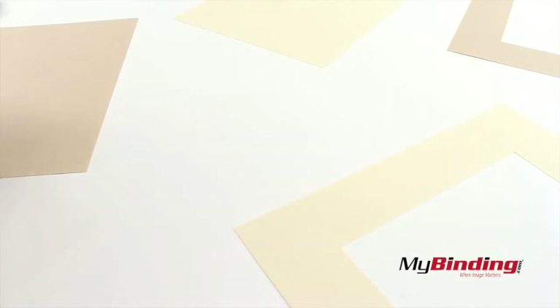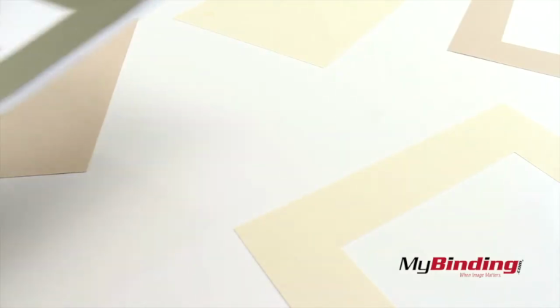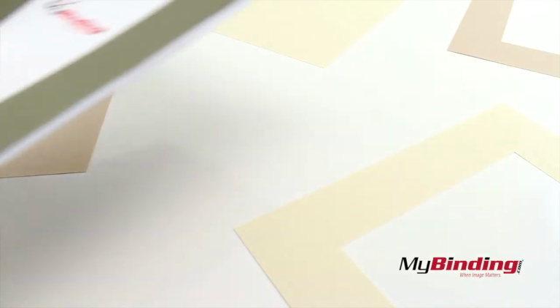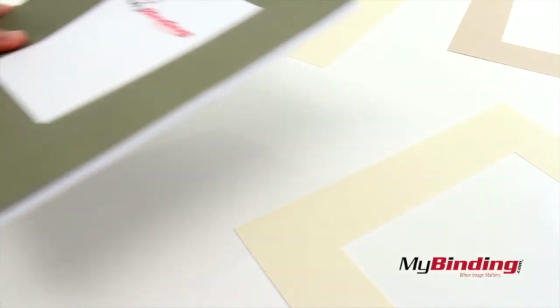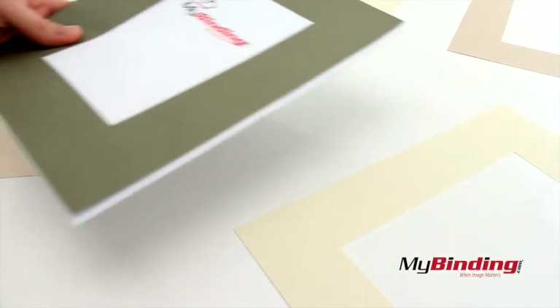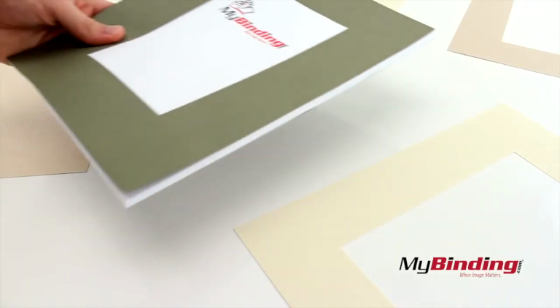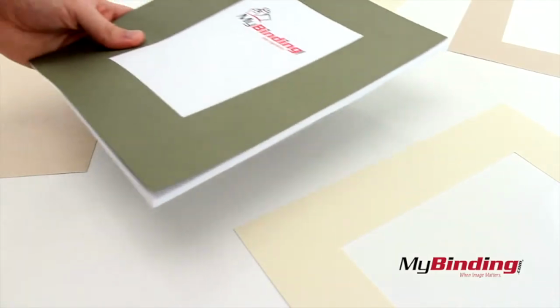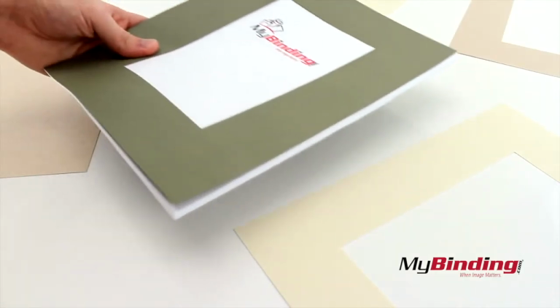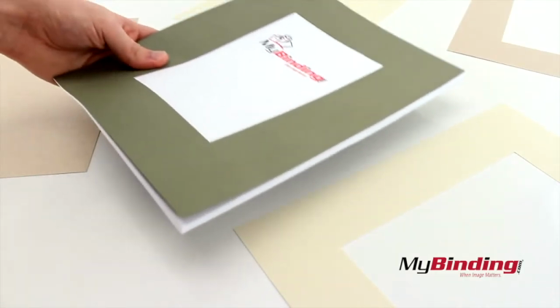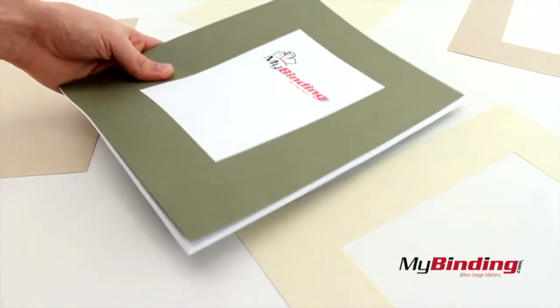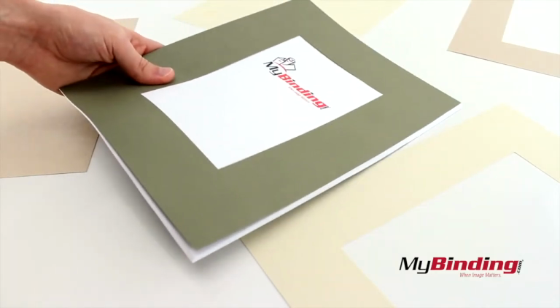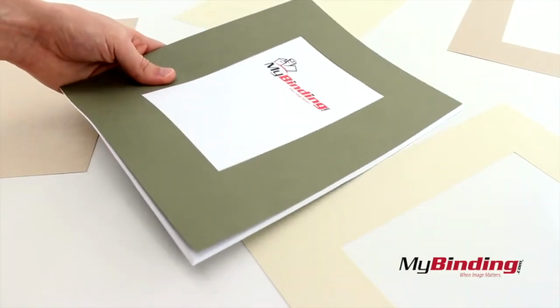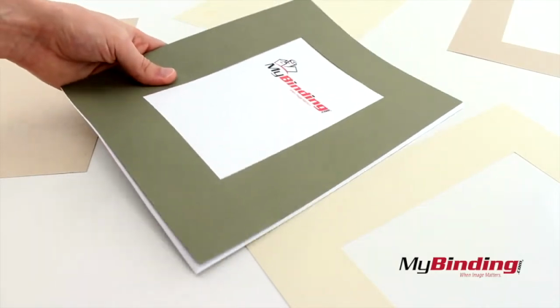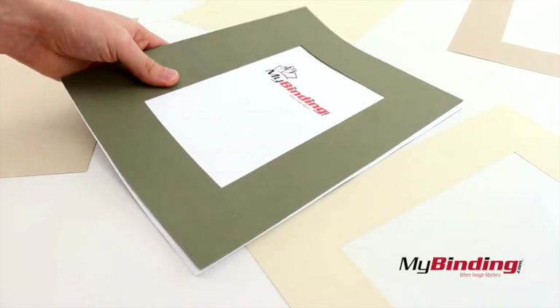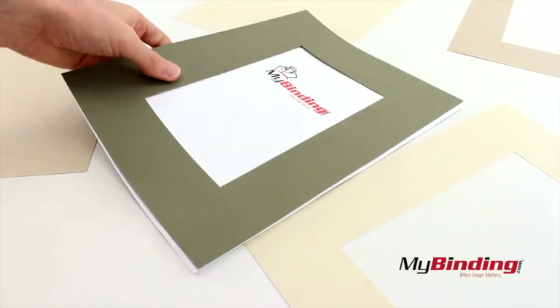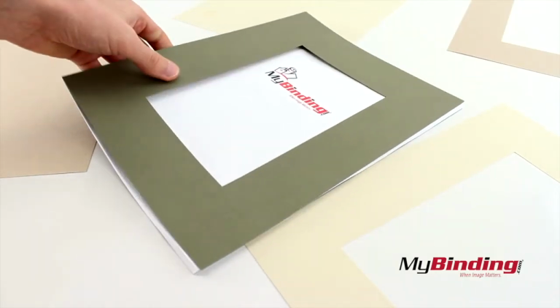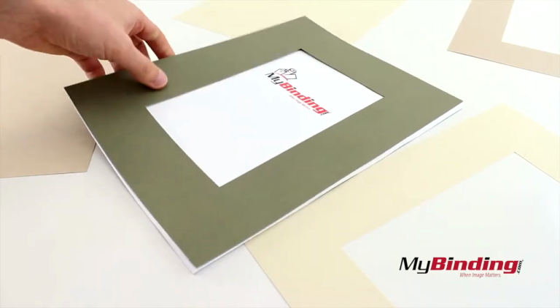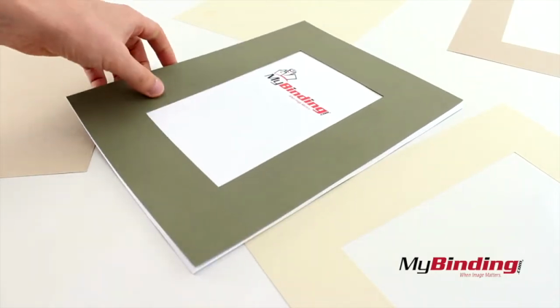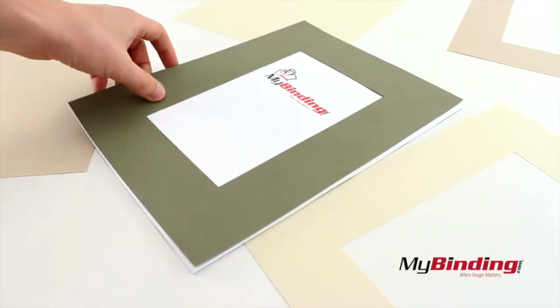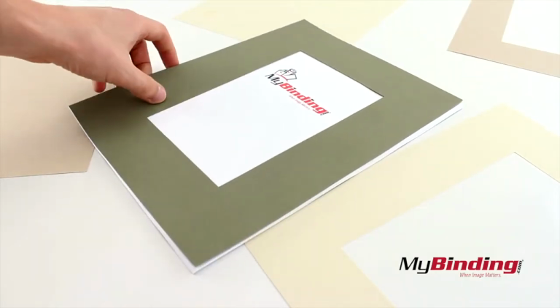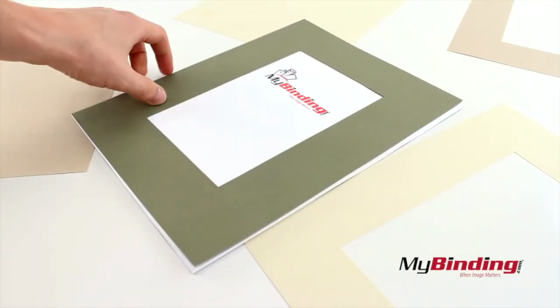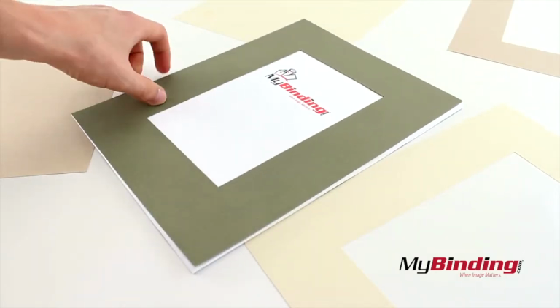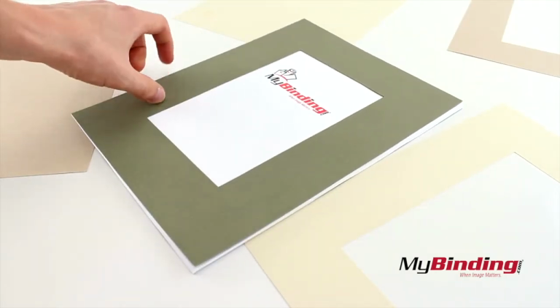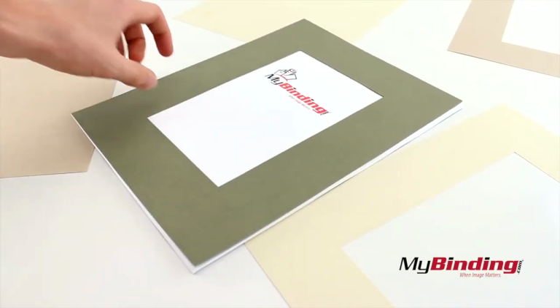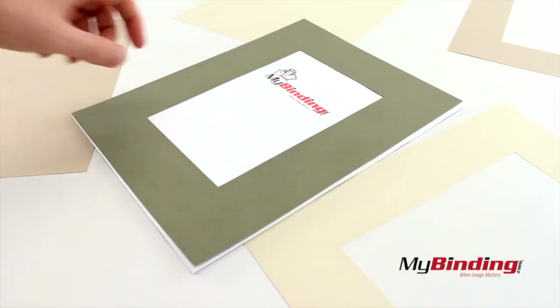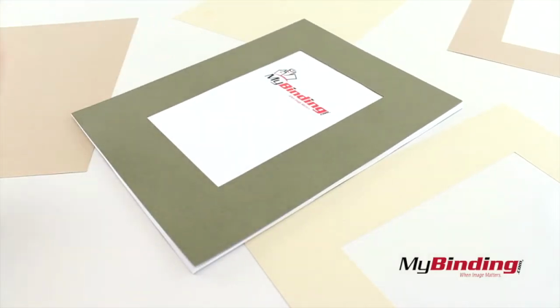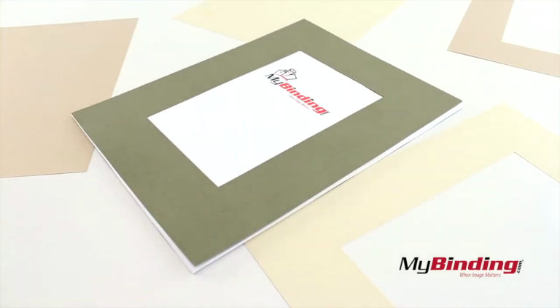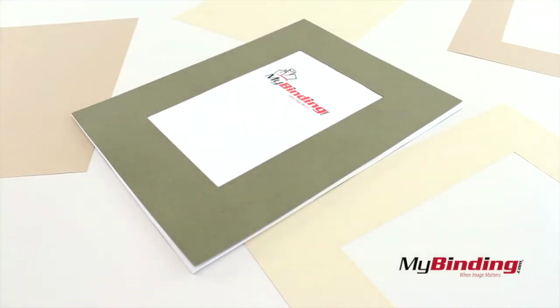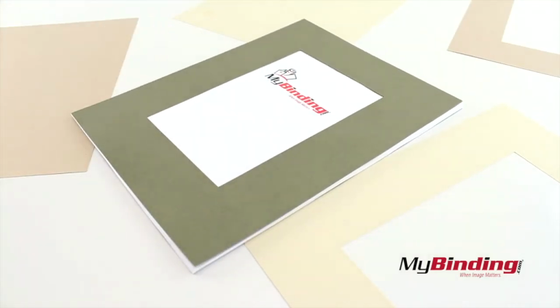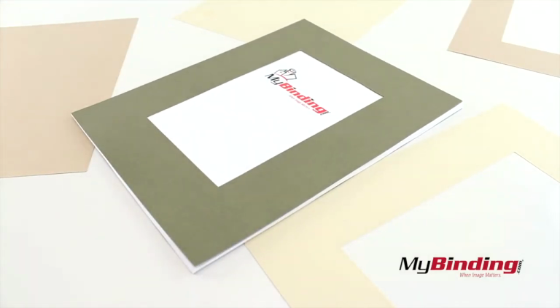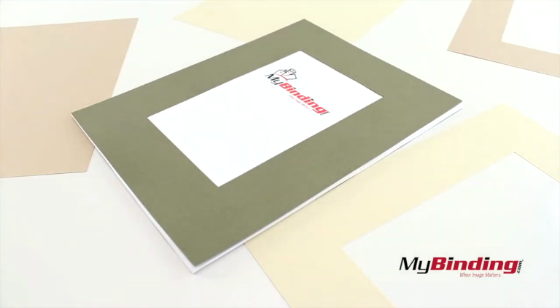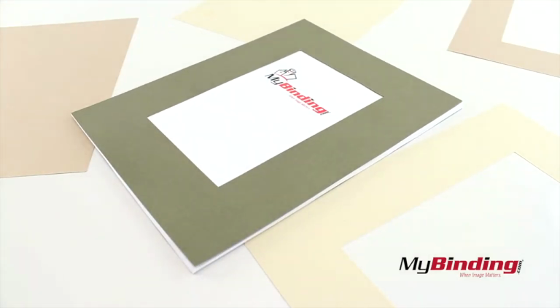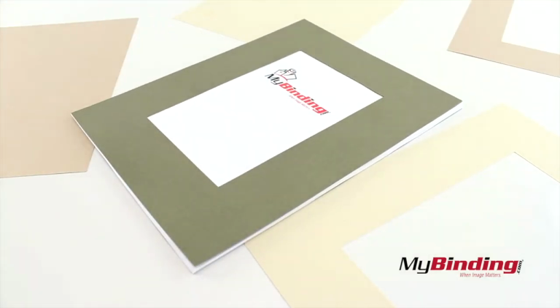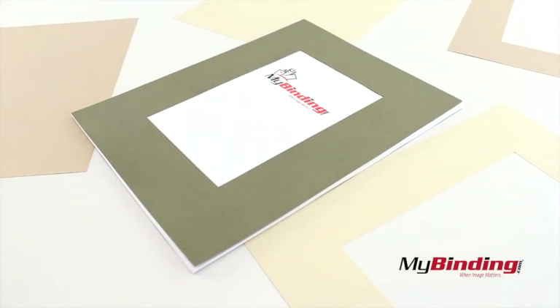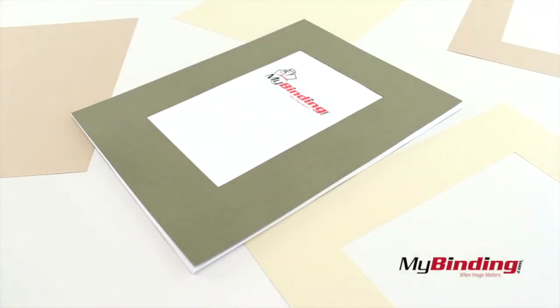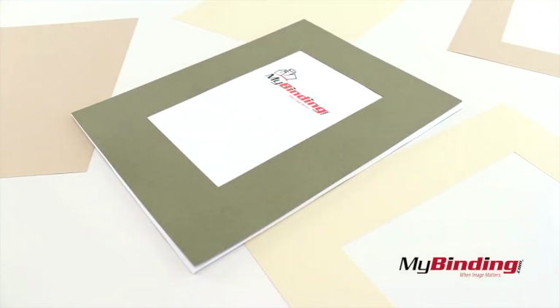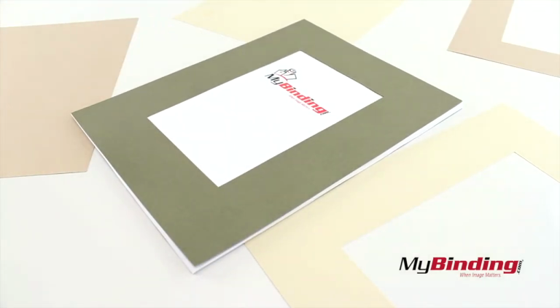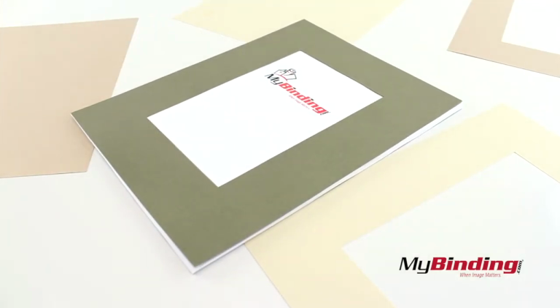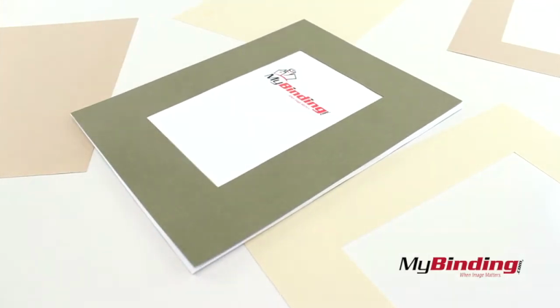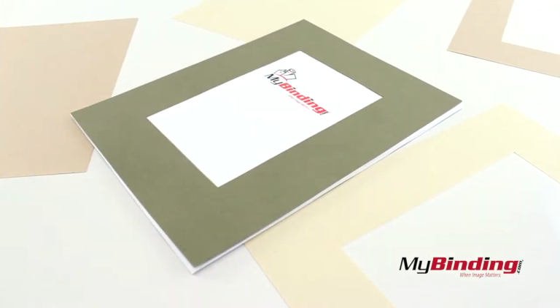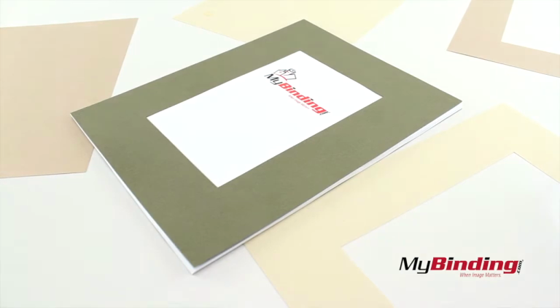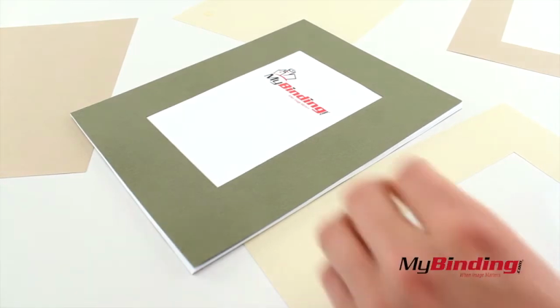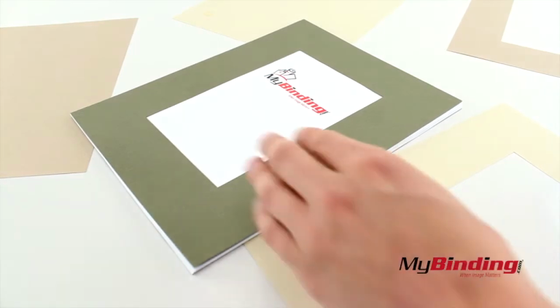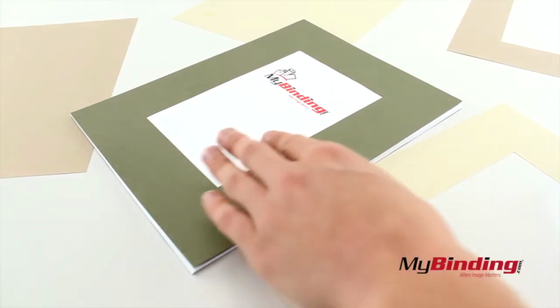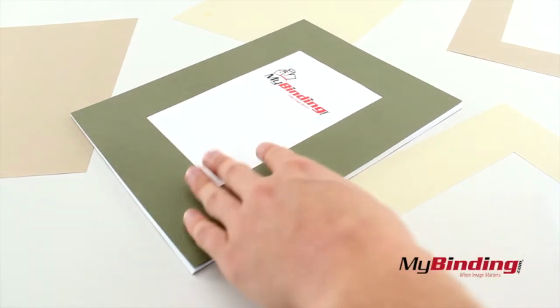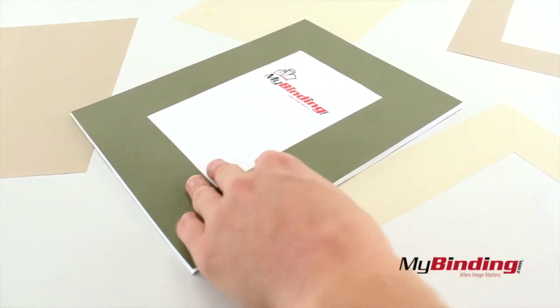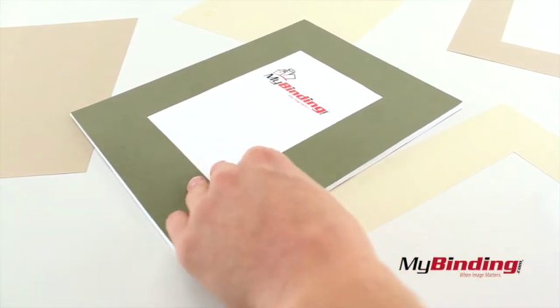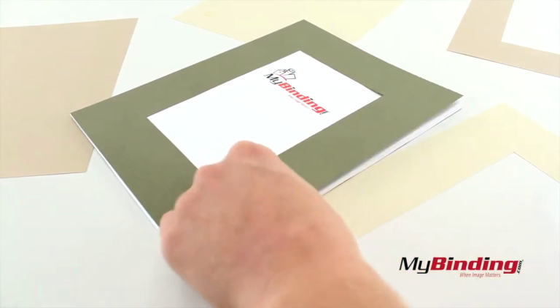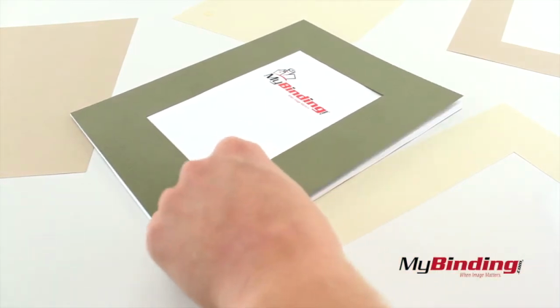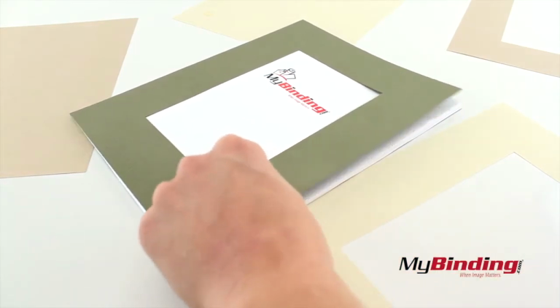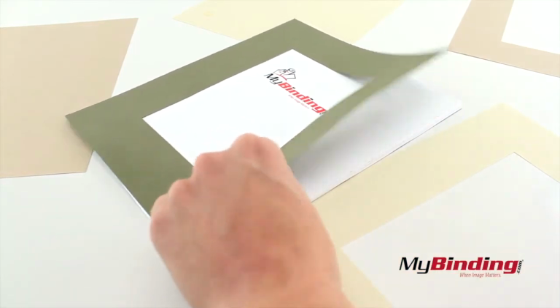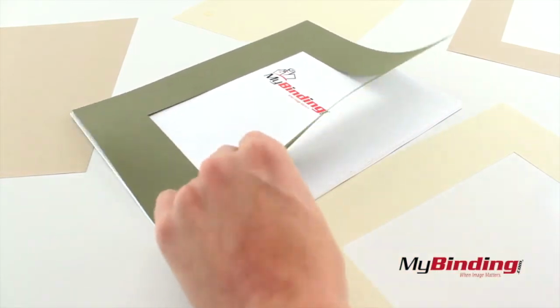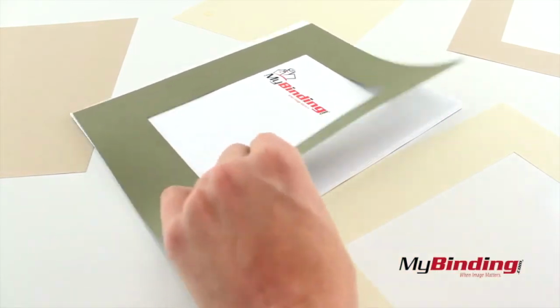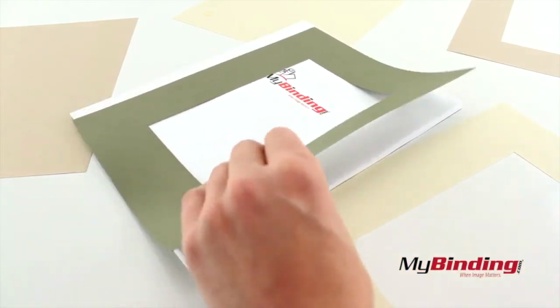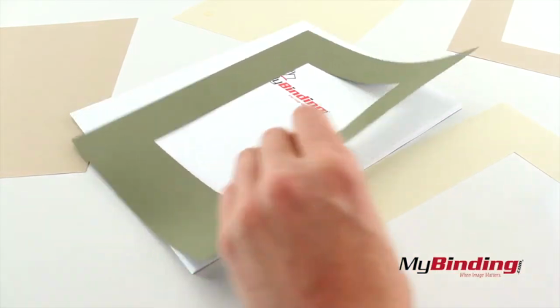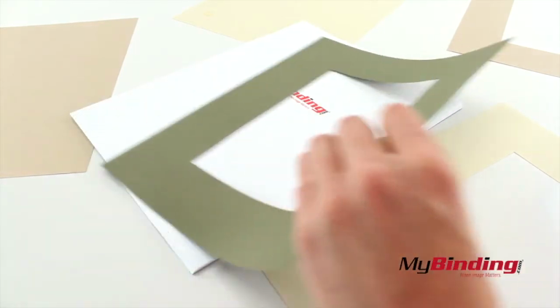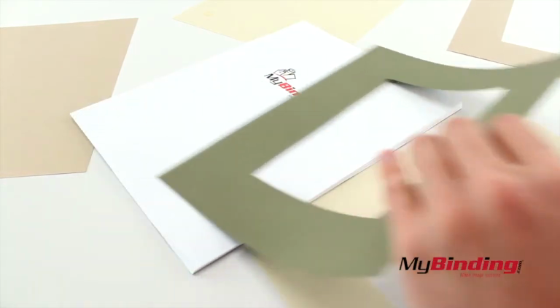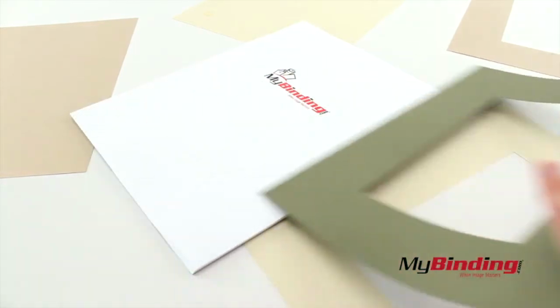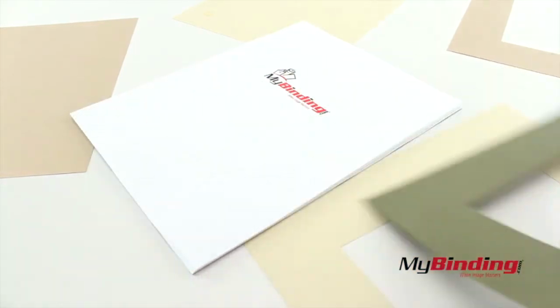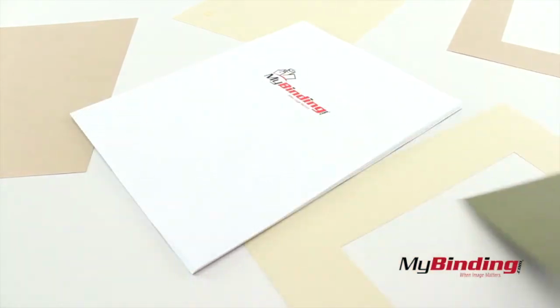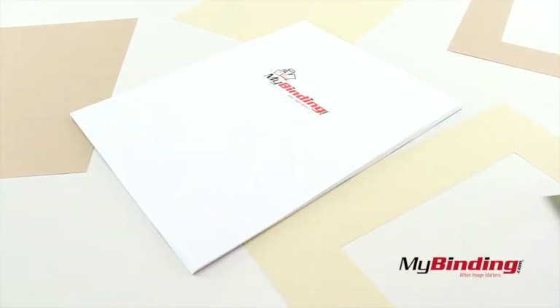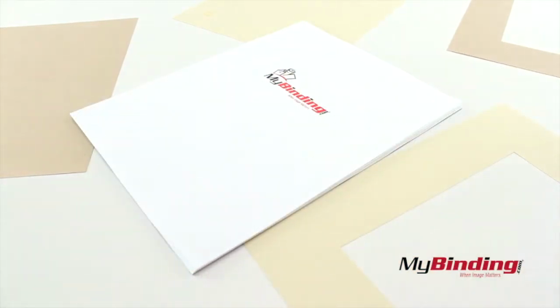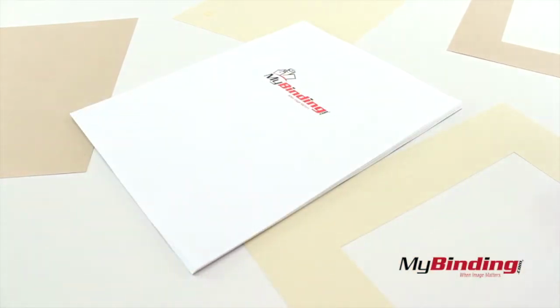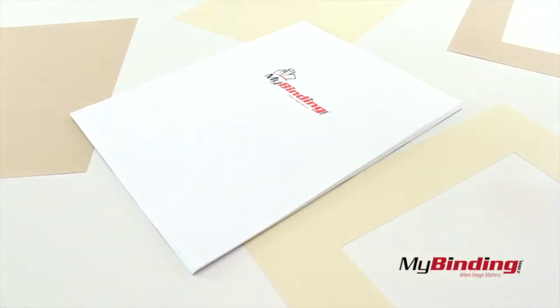Use these covers for an excellent fully recycled book. And even look for our eco-friendly paper and binding supplies.